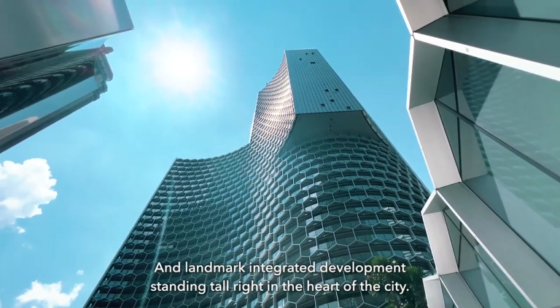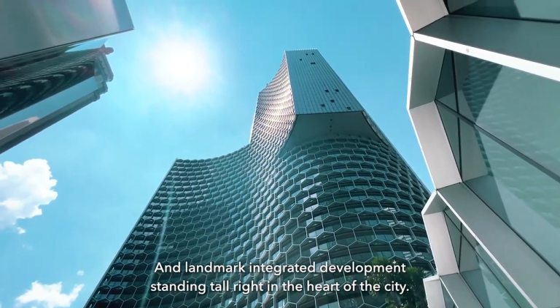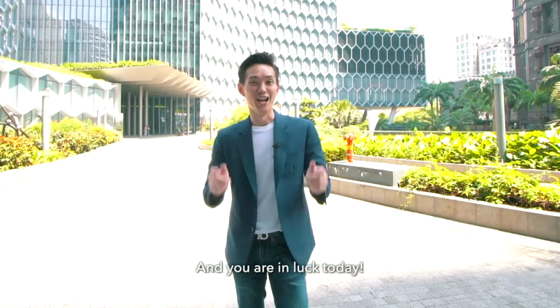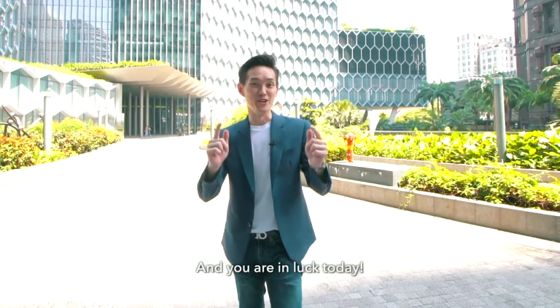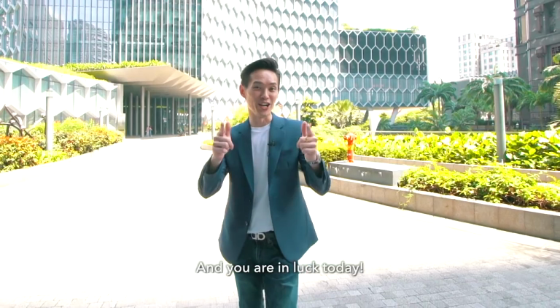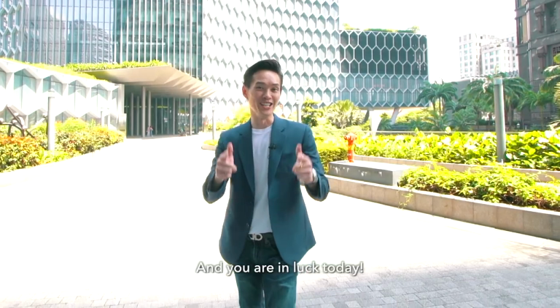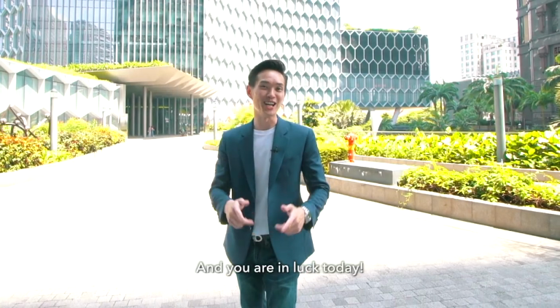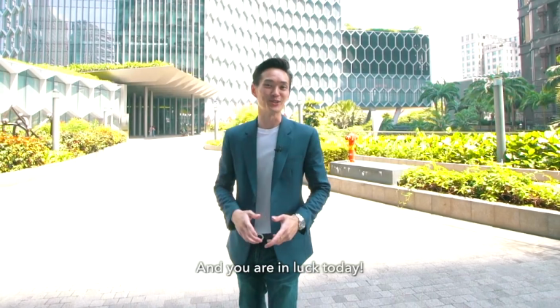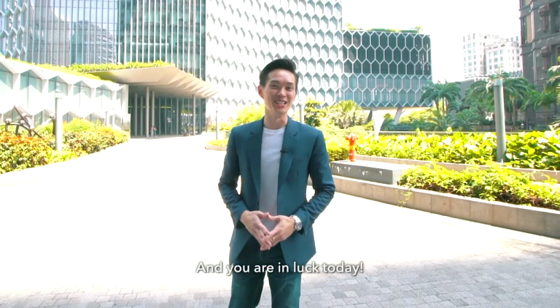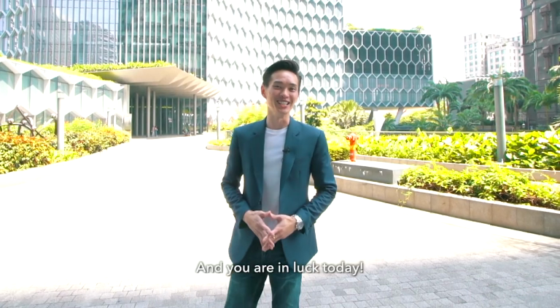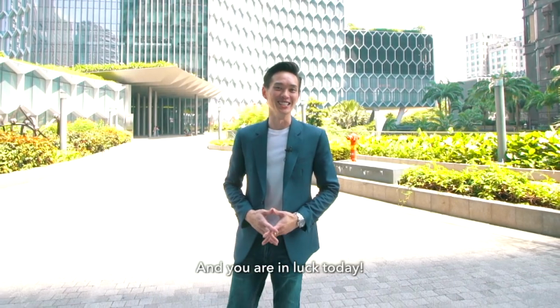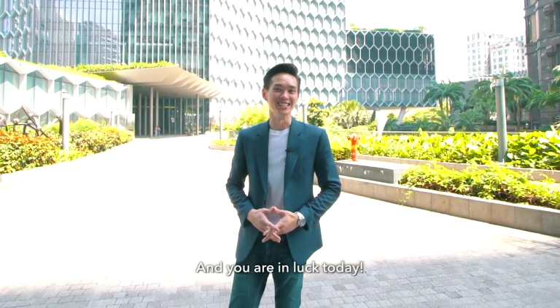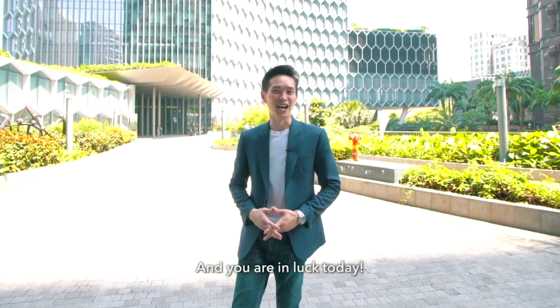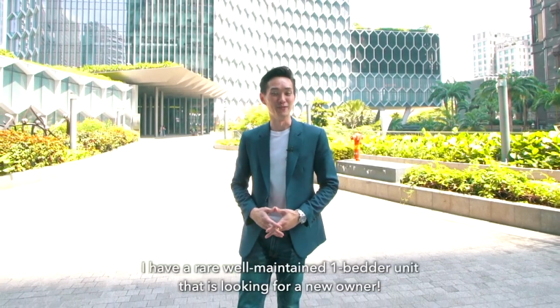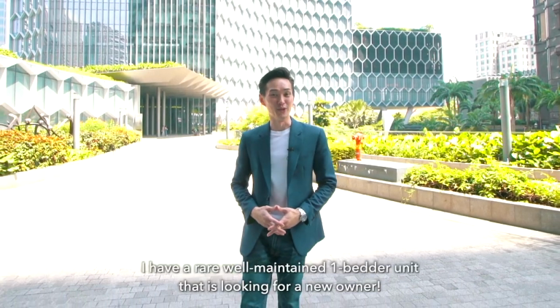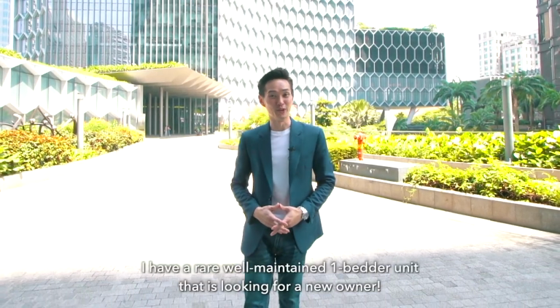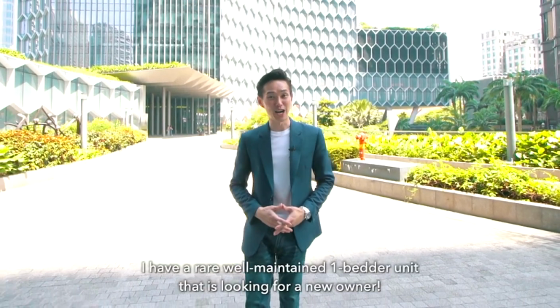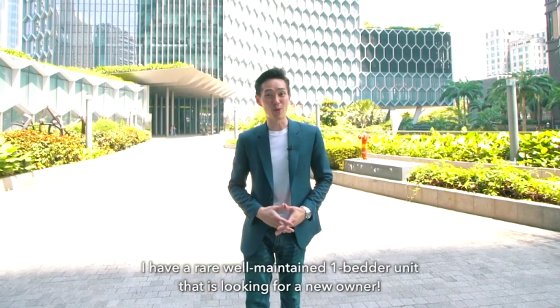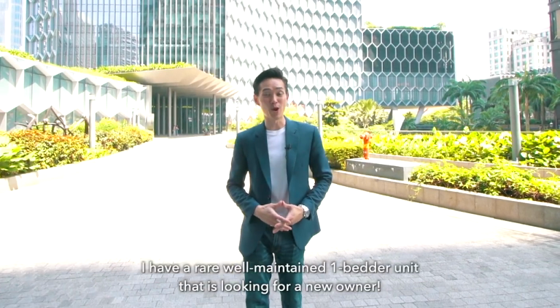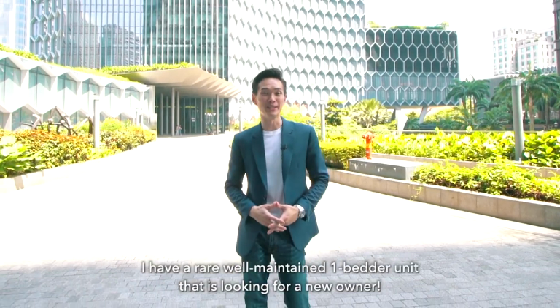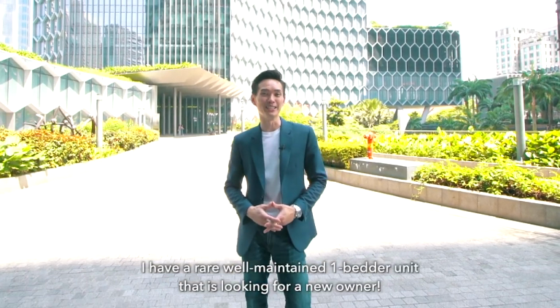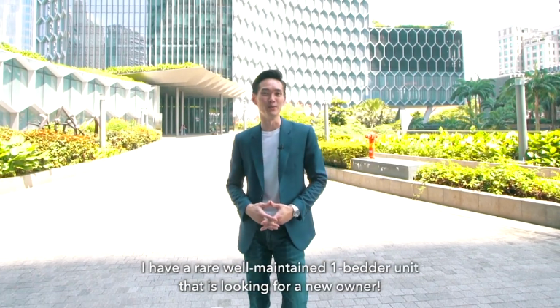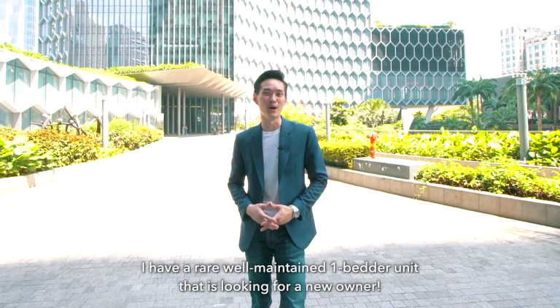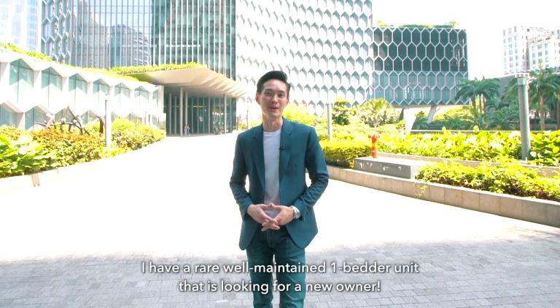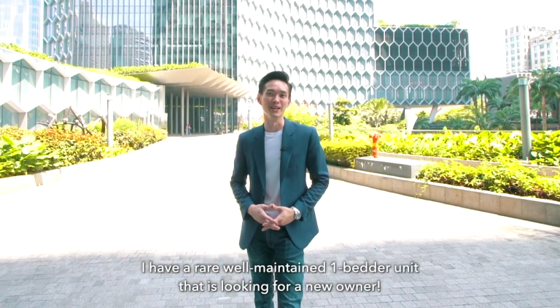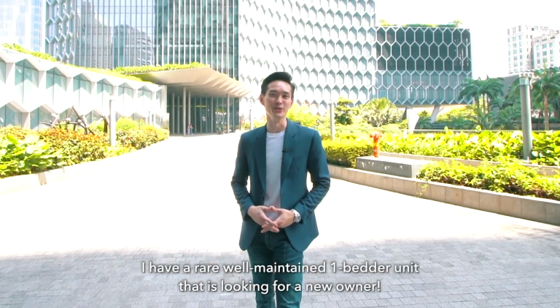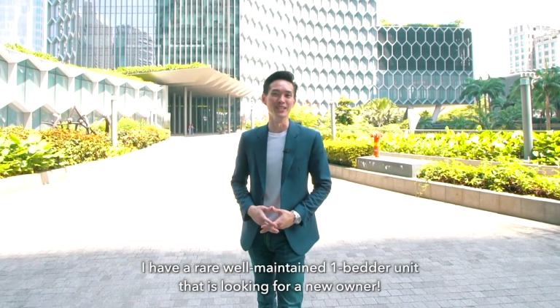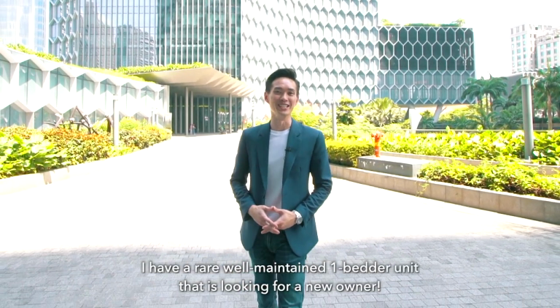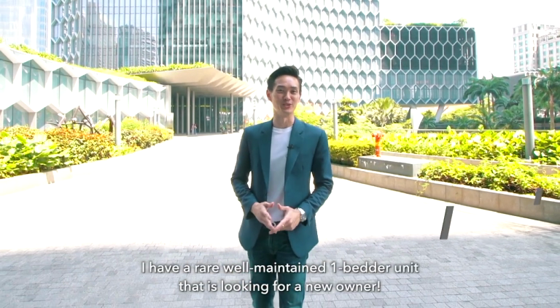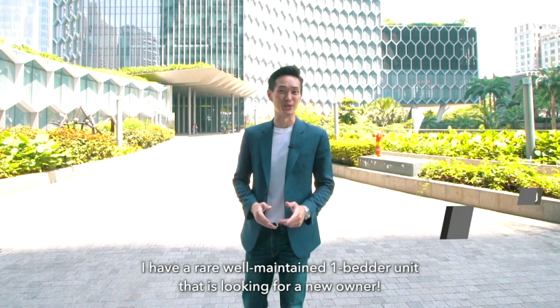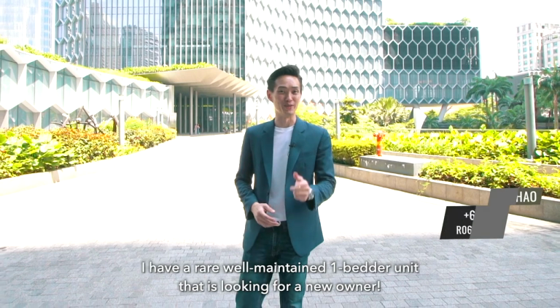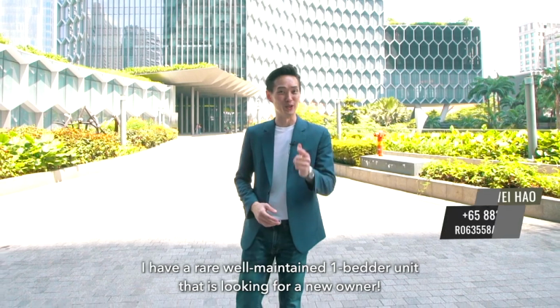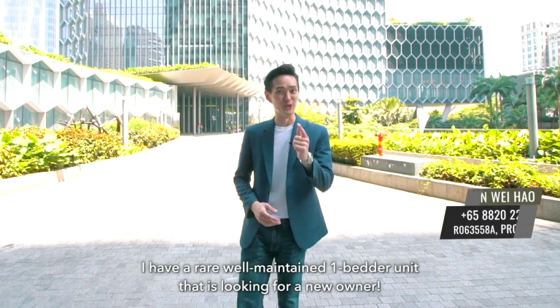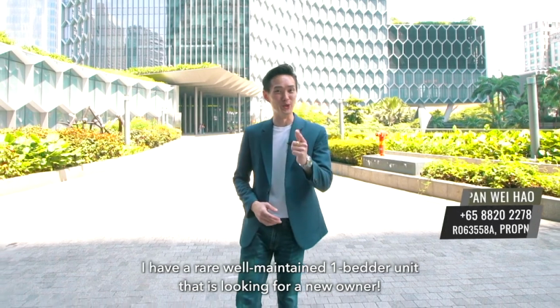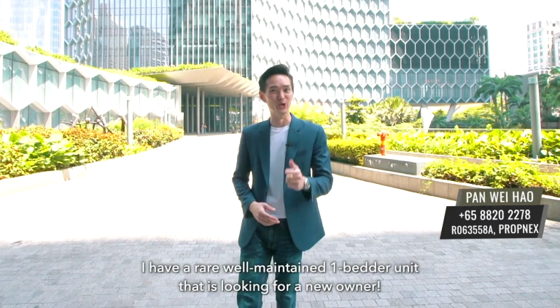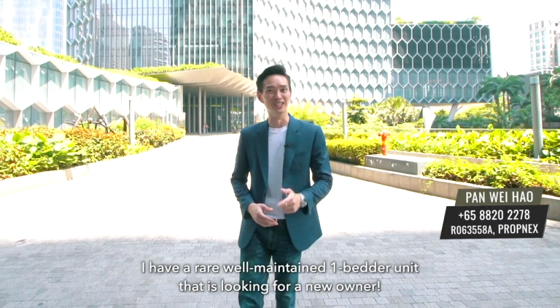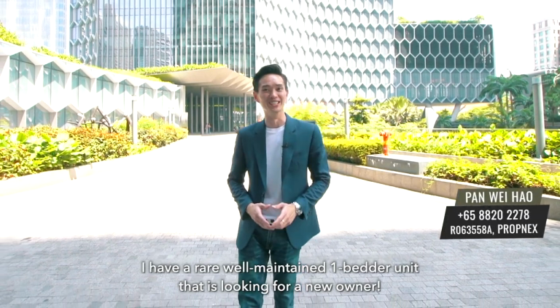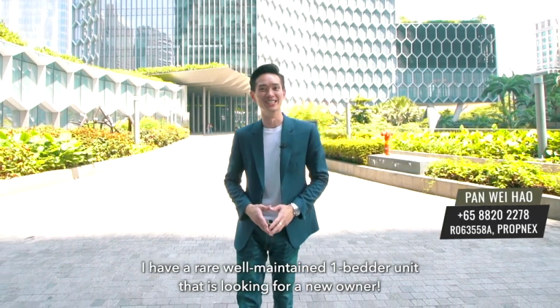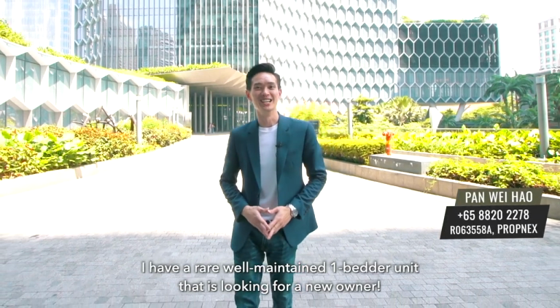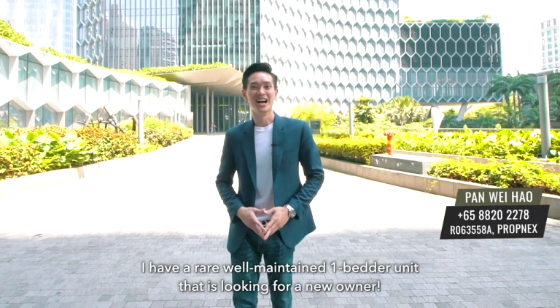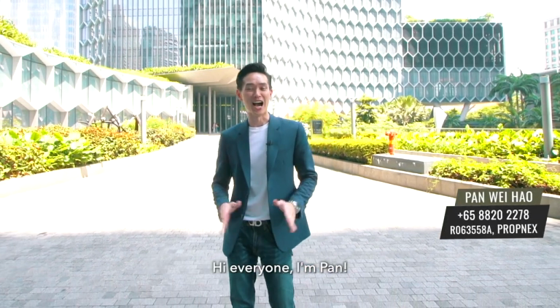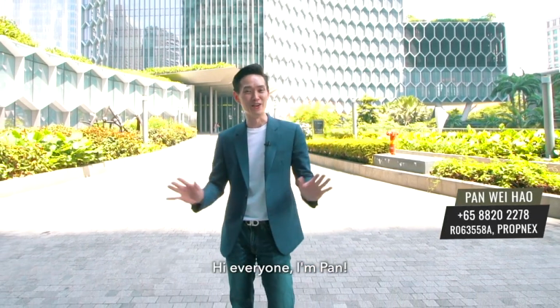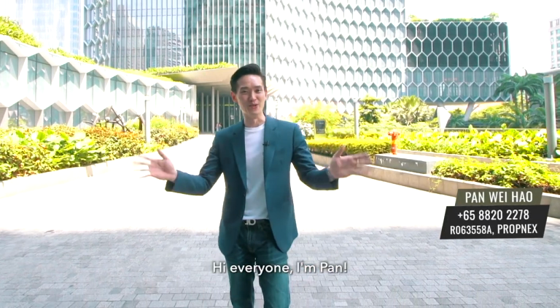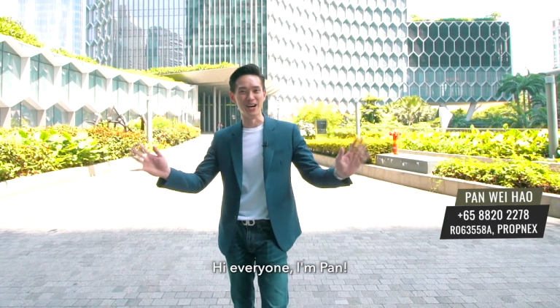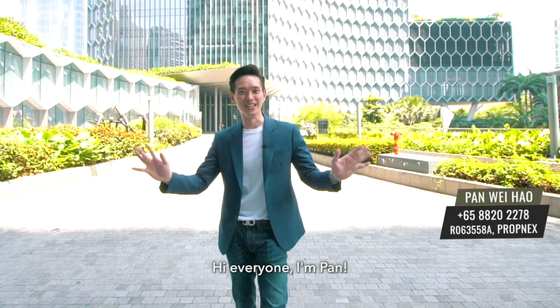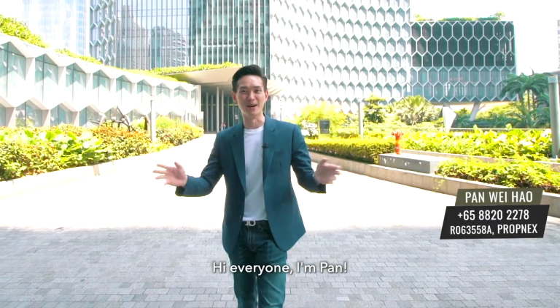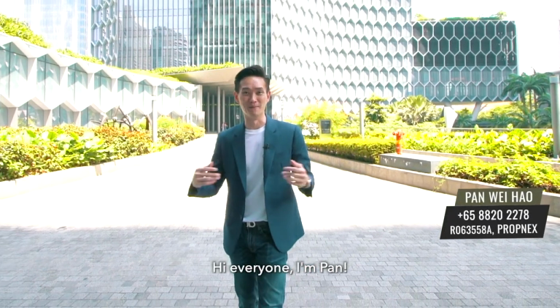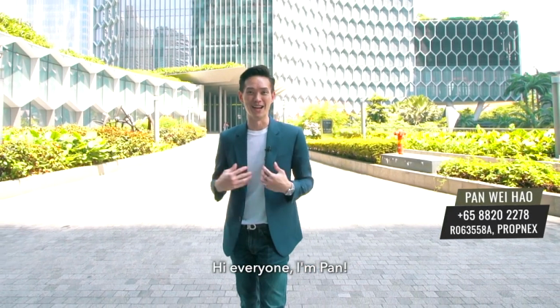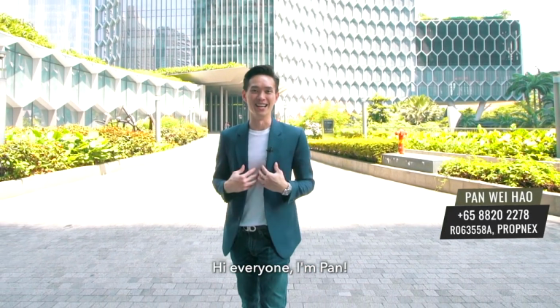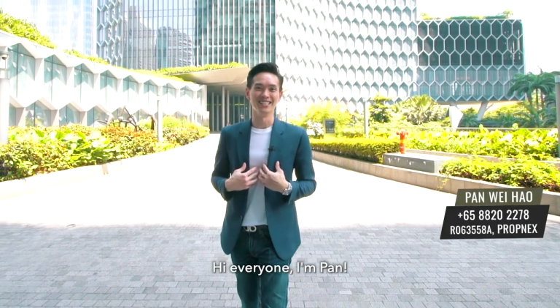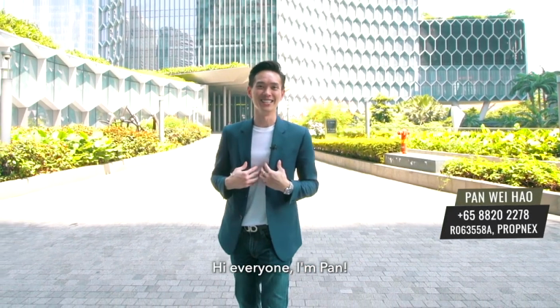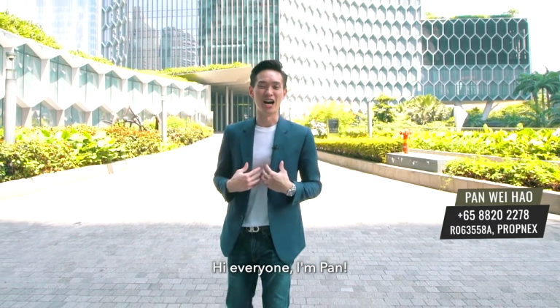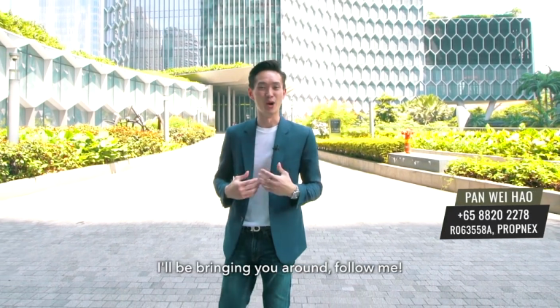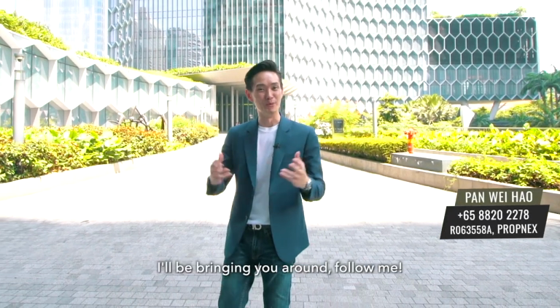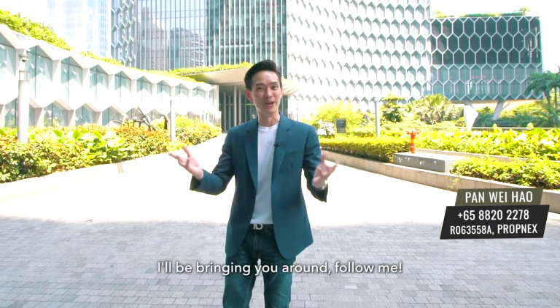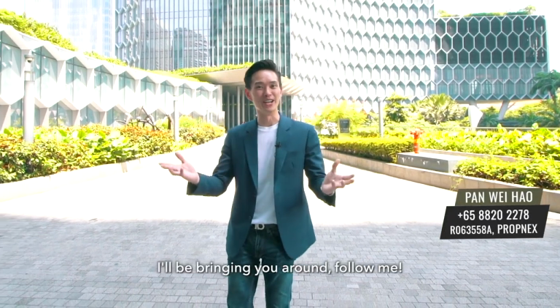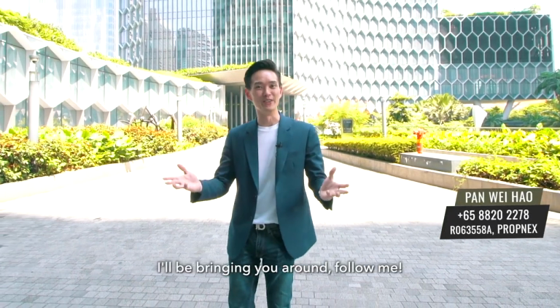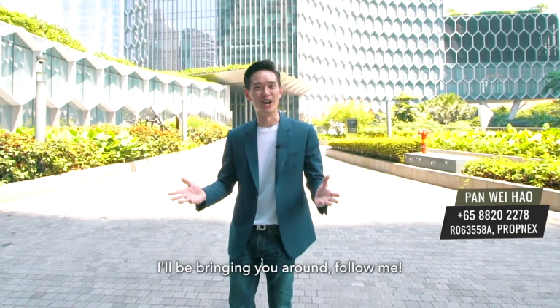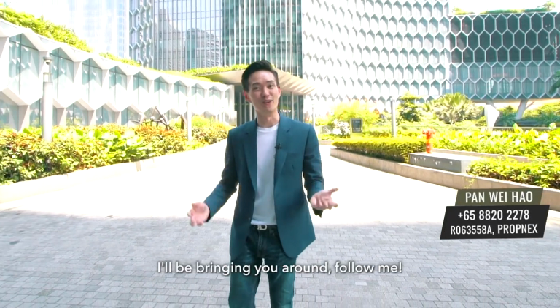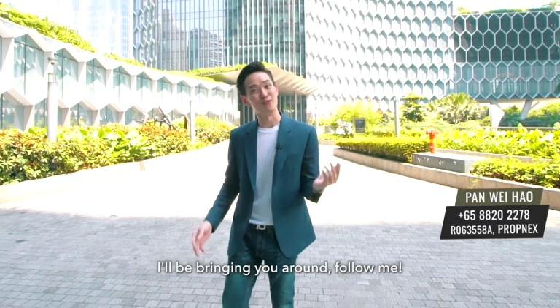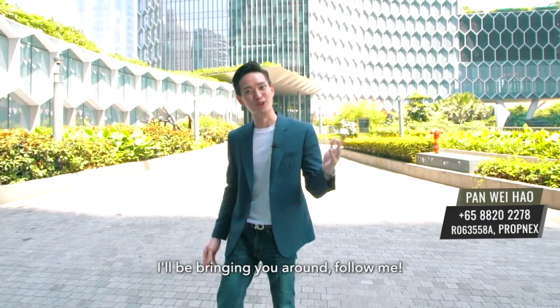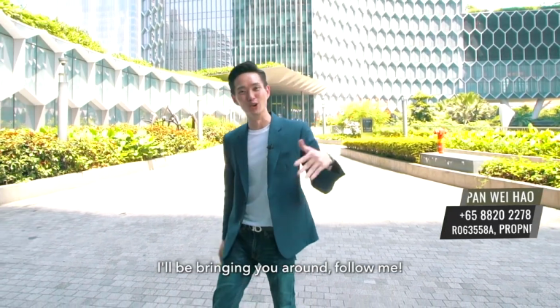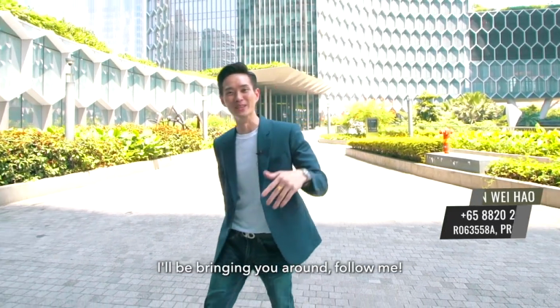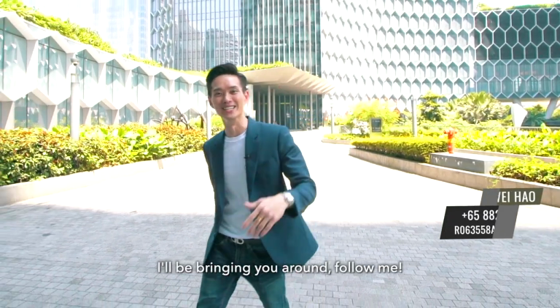And you're in luck today! I have a rare, well-maintained one-bedder unit that is looking for a new owner. Hi everyone, I'm Pan. I'll be bringing you around — follow me.